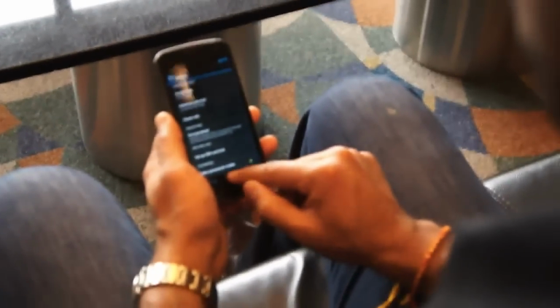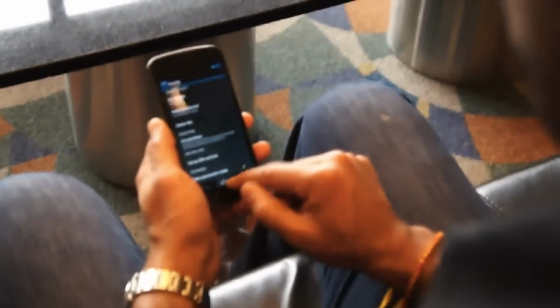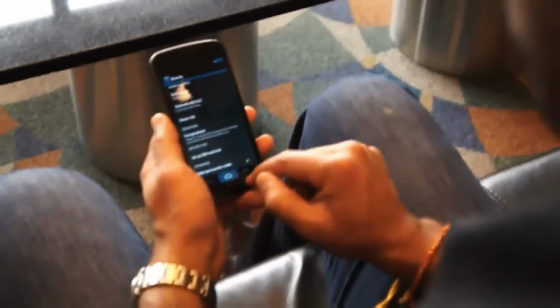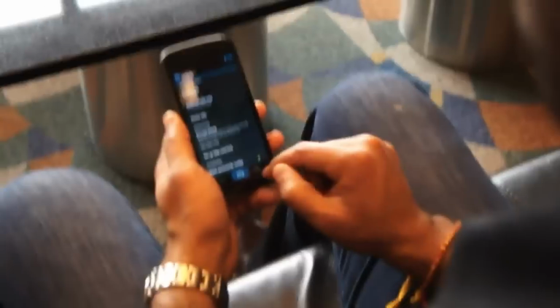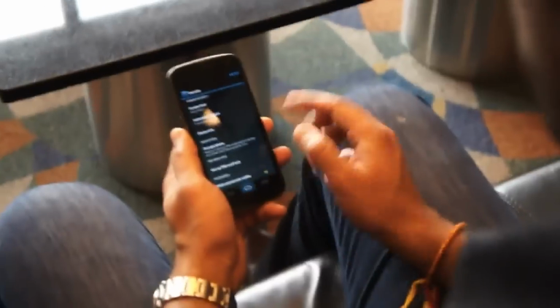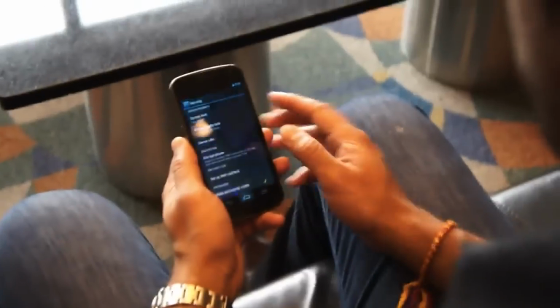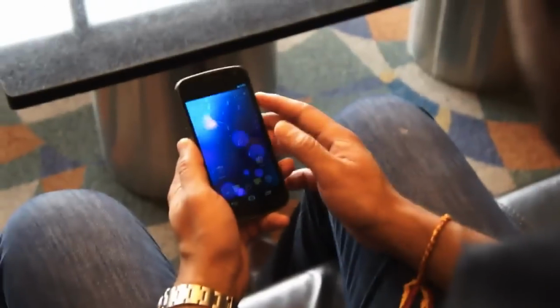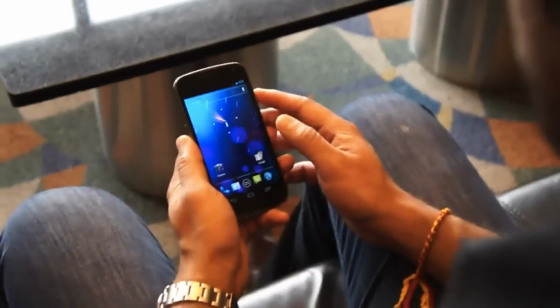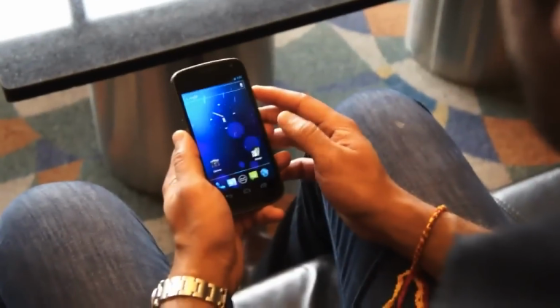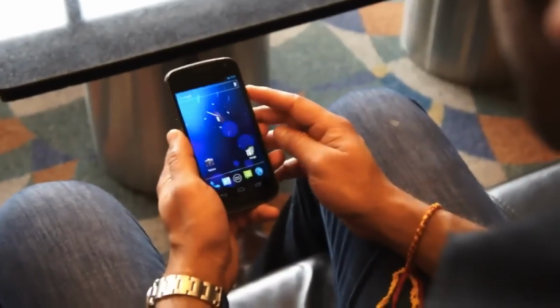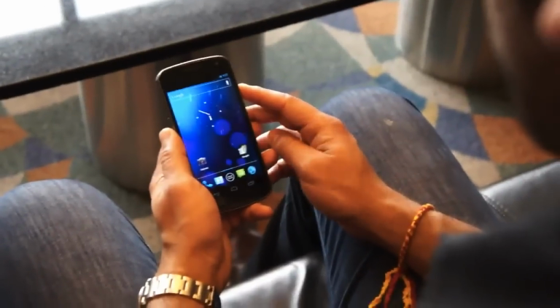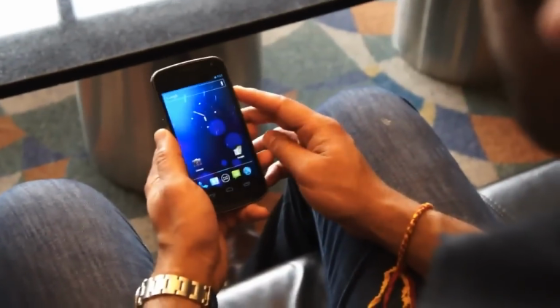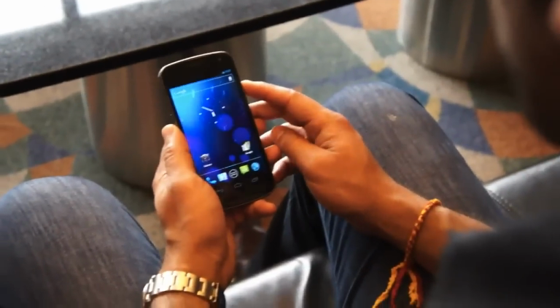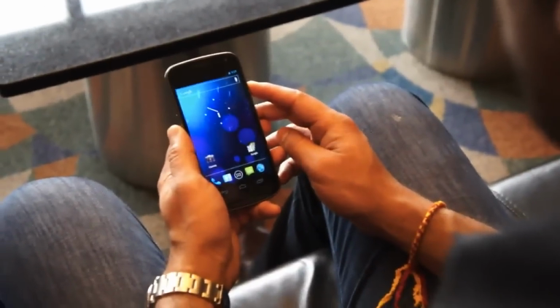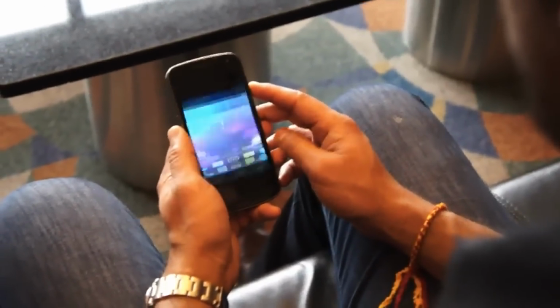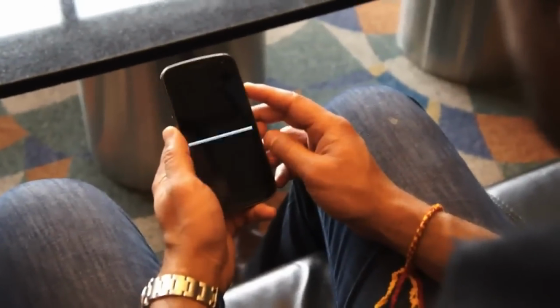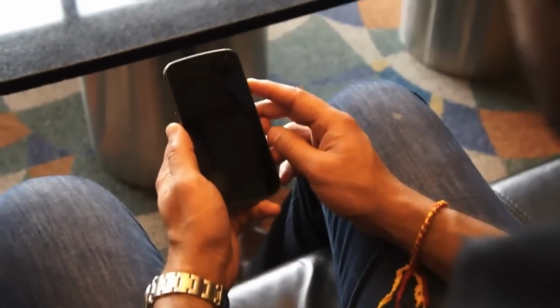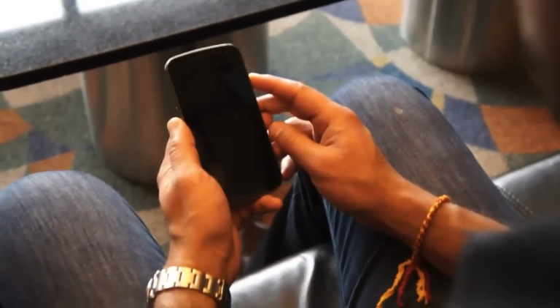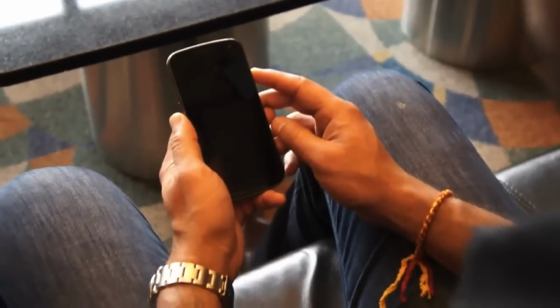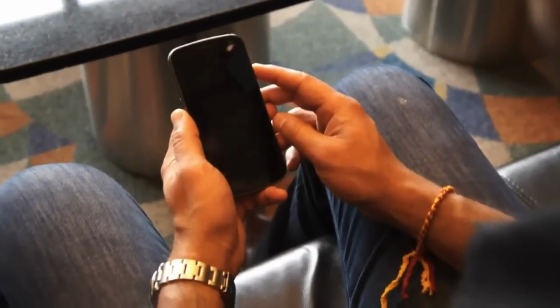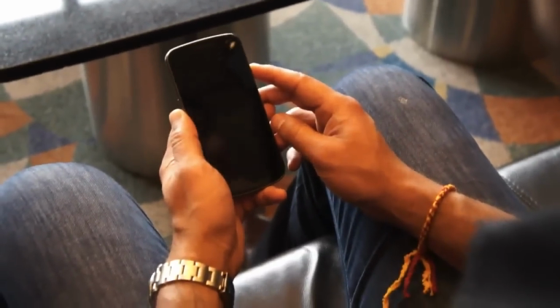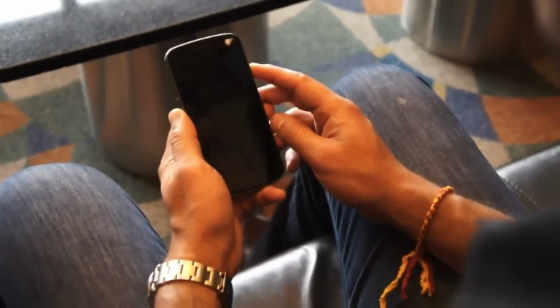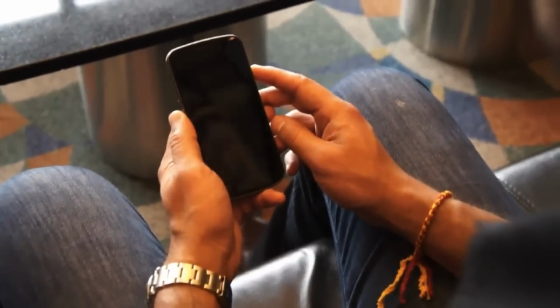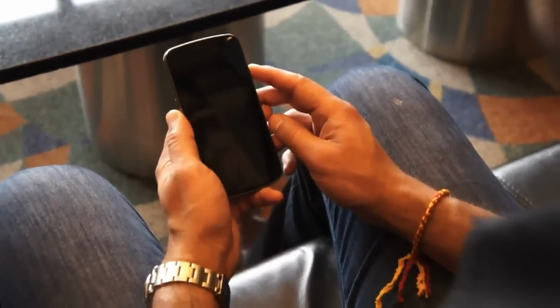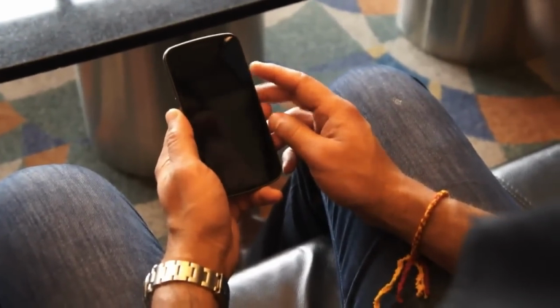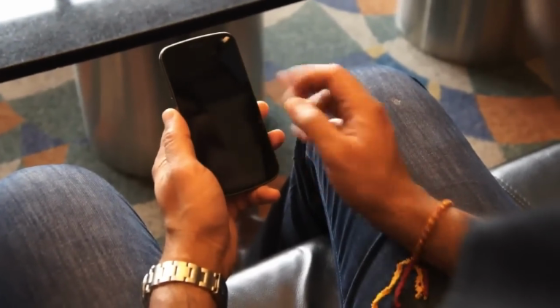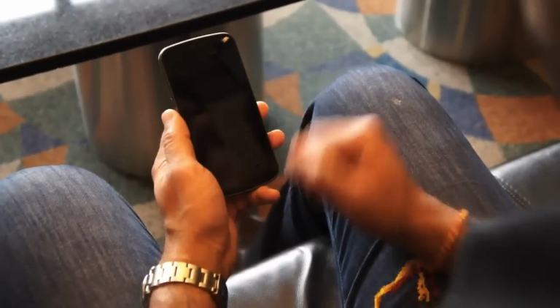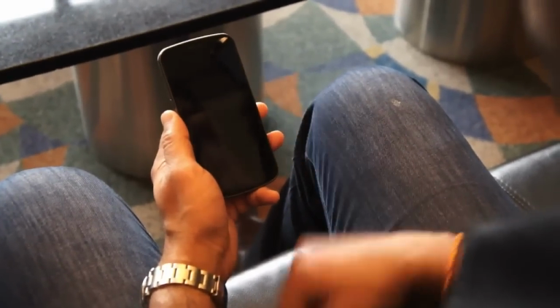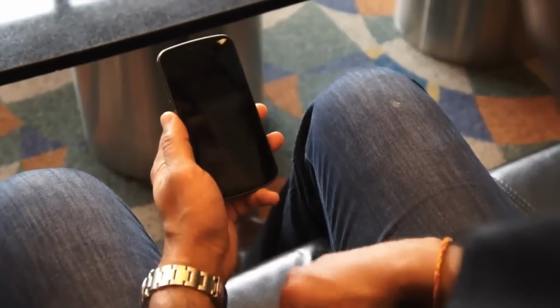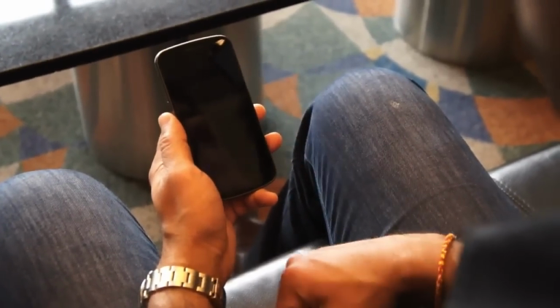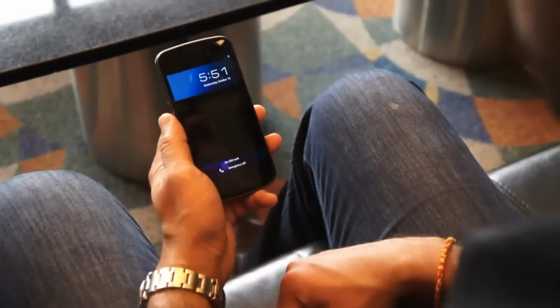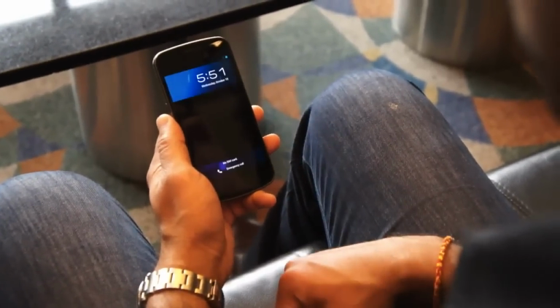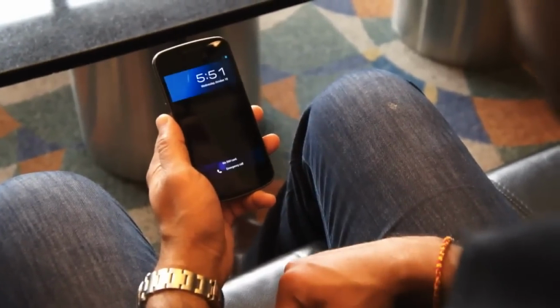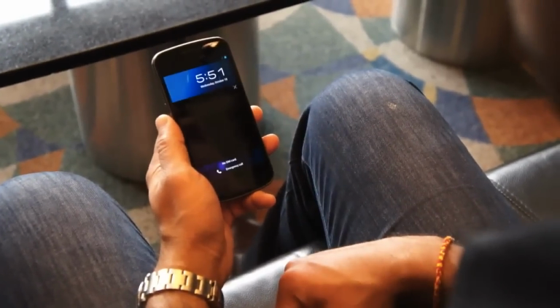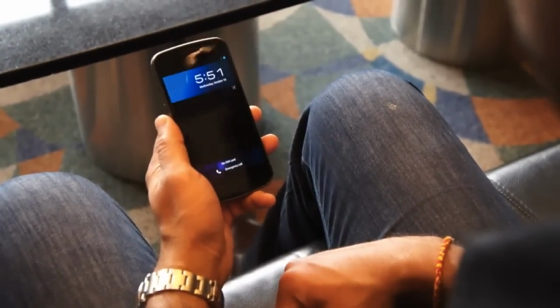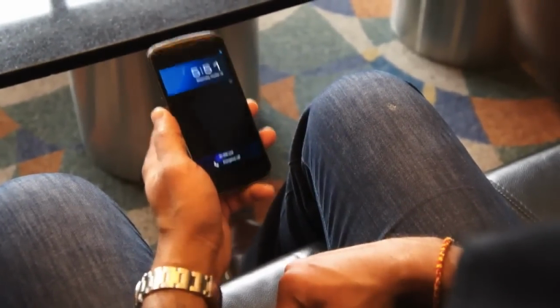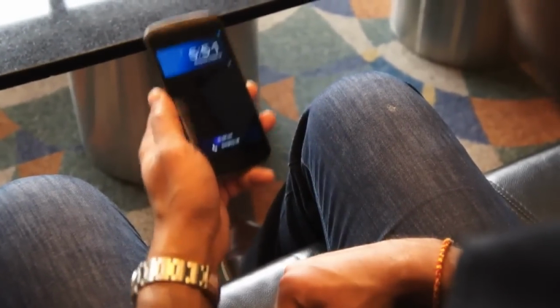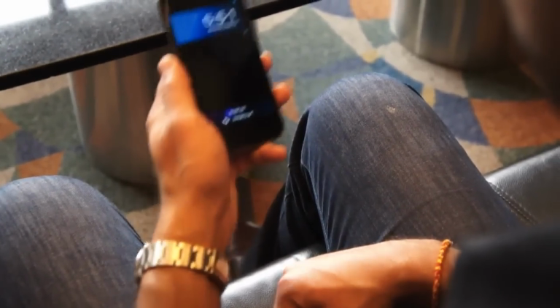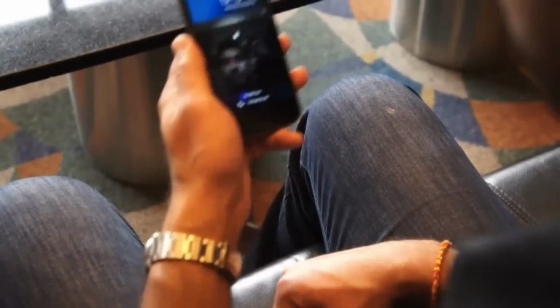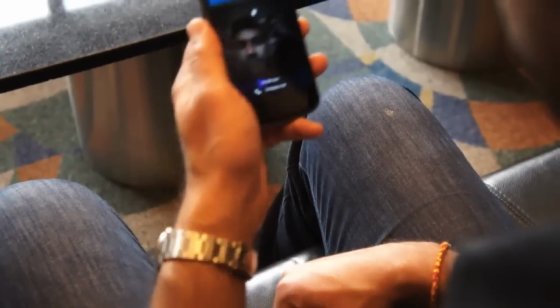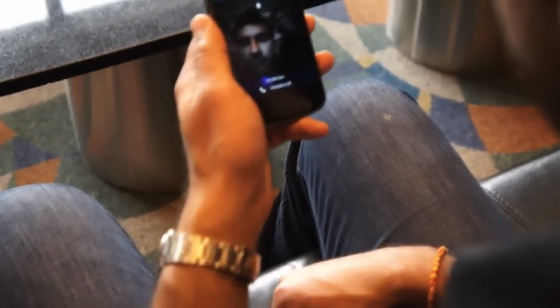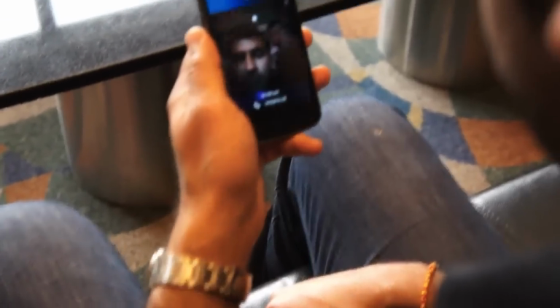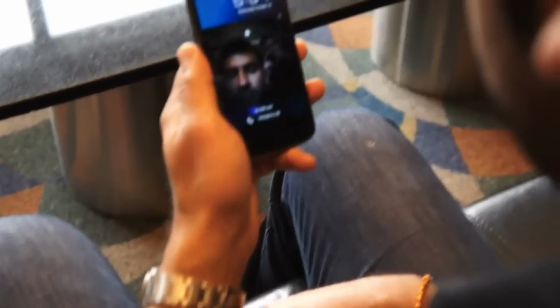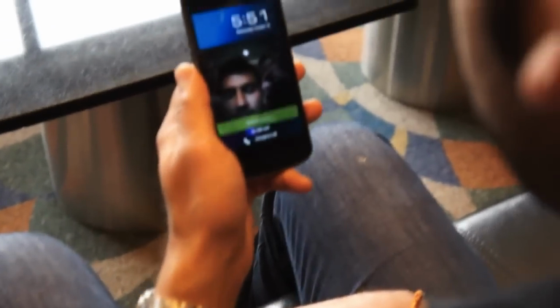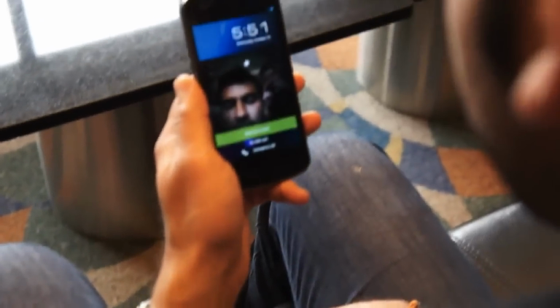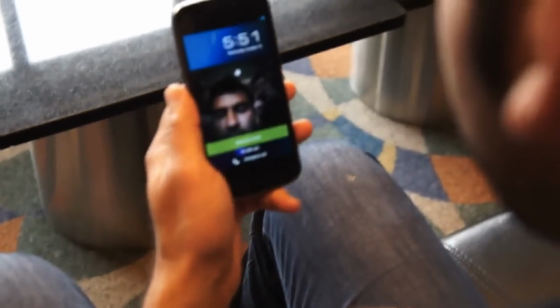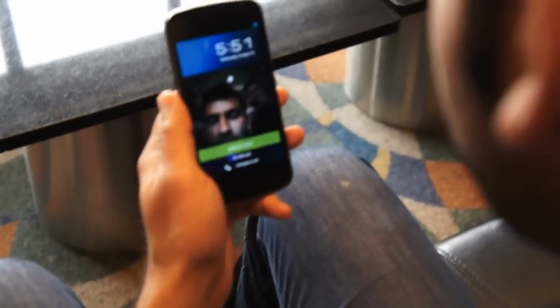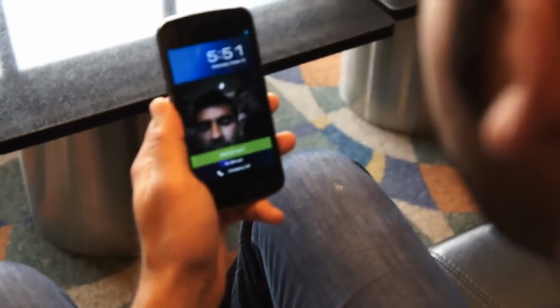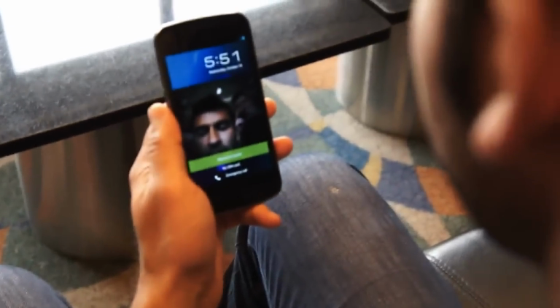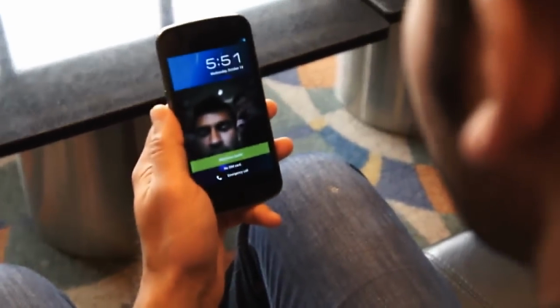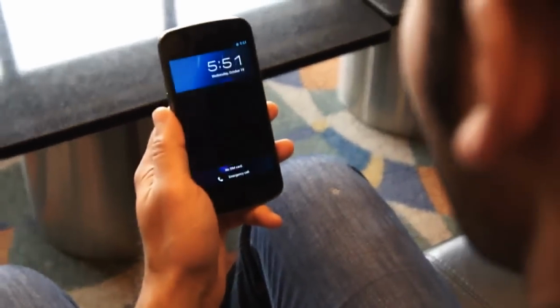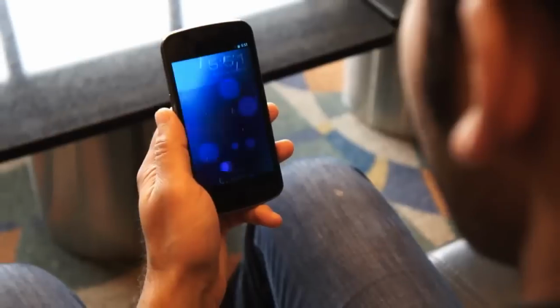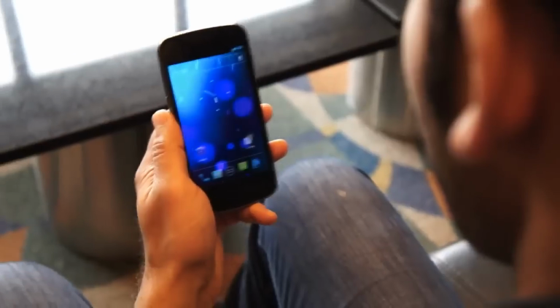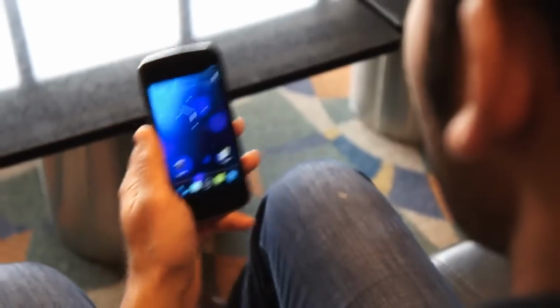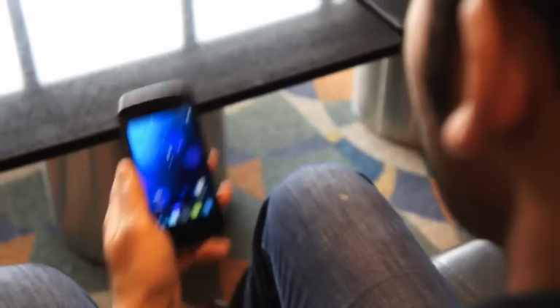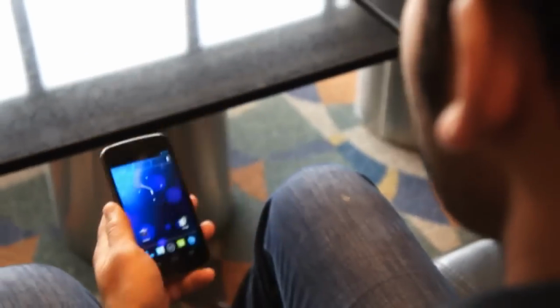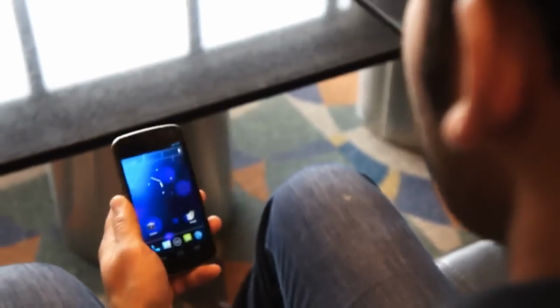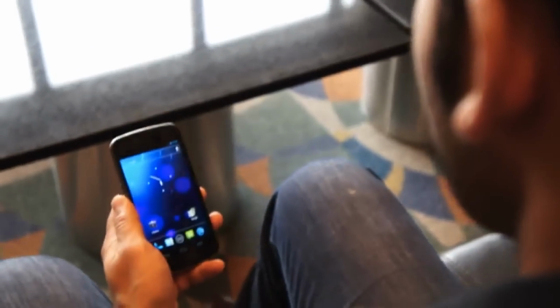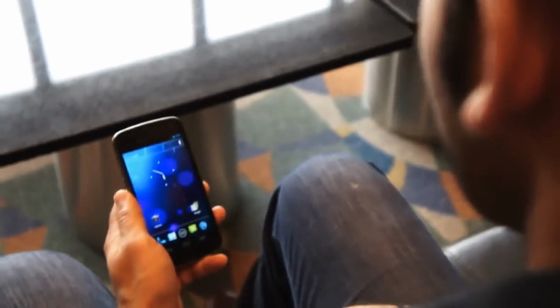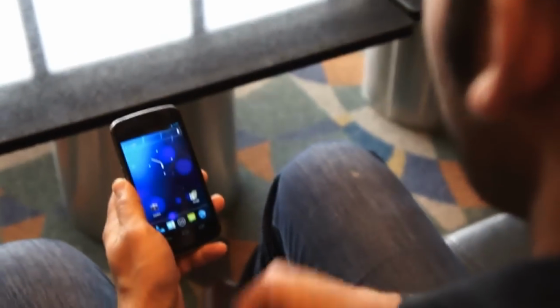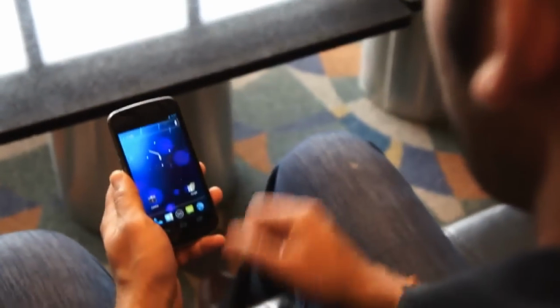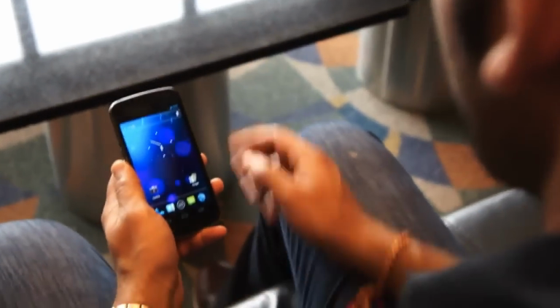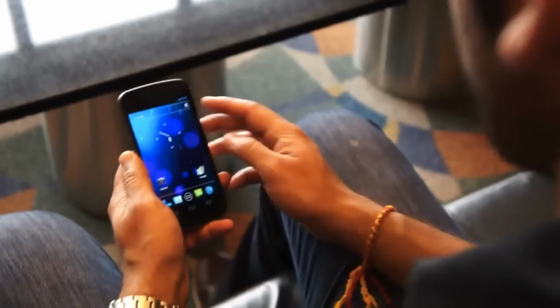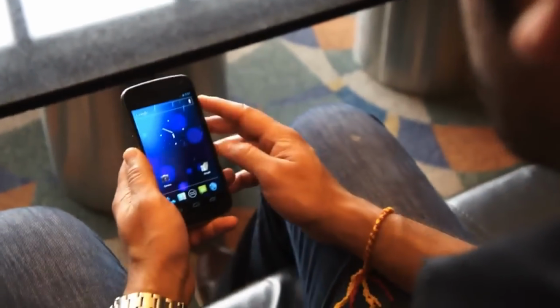We'll go back, we'll lock the phone, we'll wake up — welcome back. Very quick.